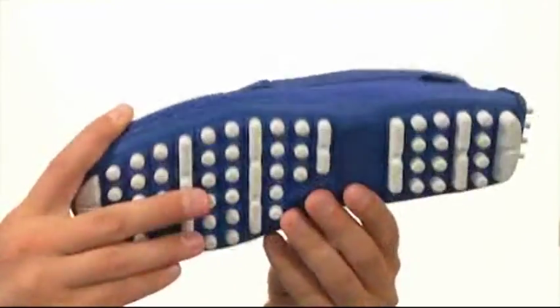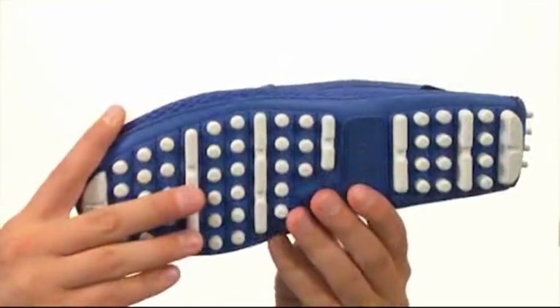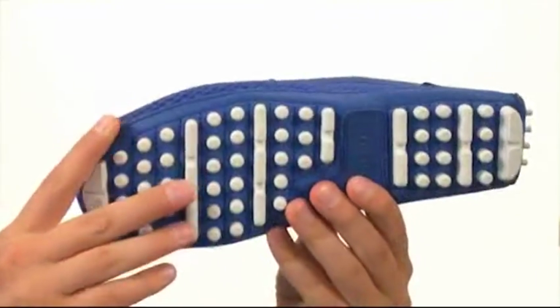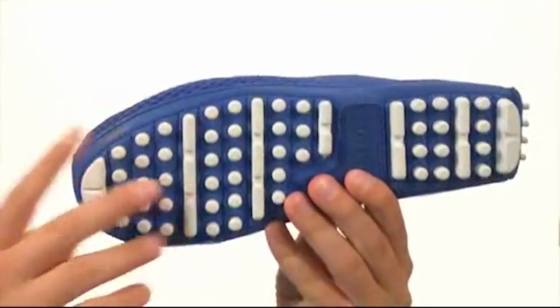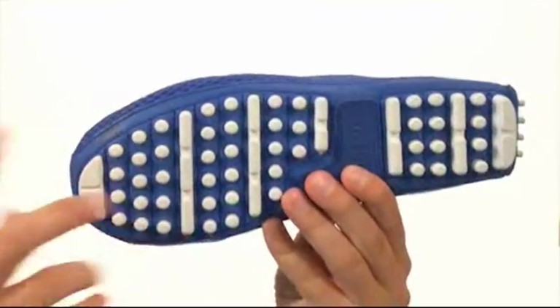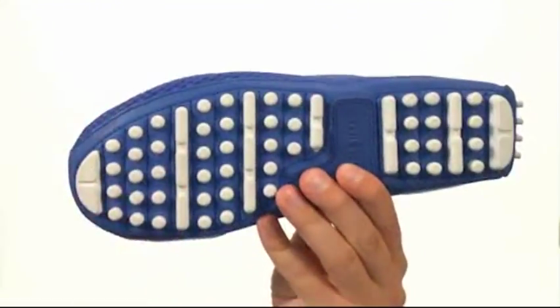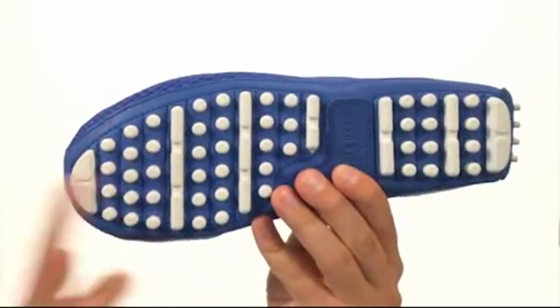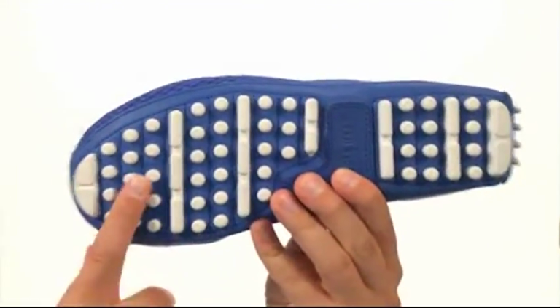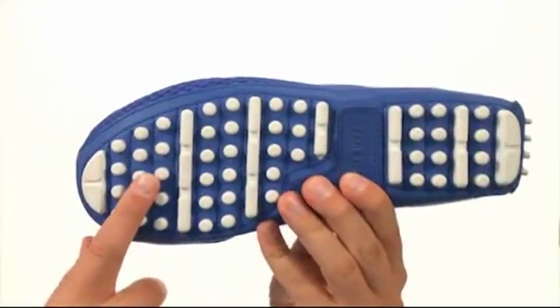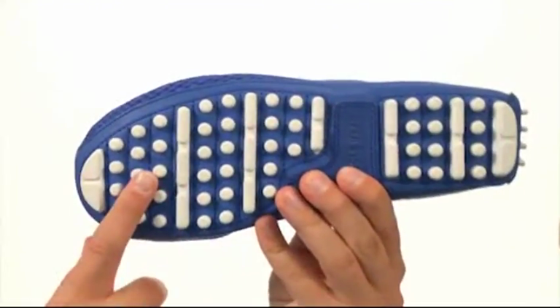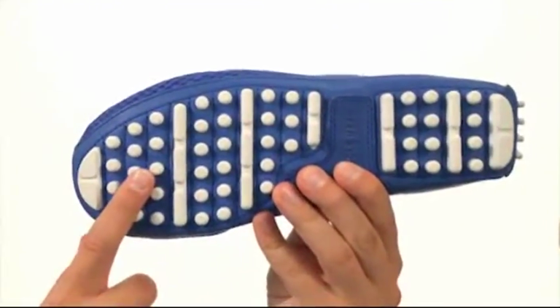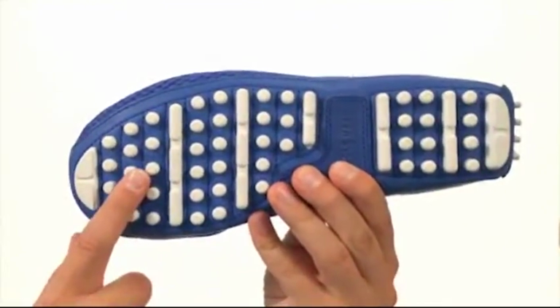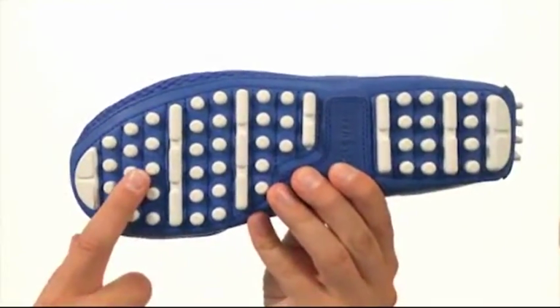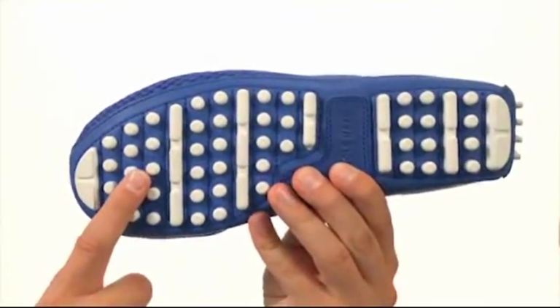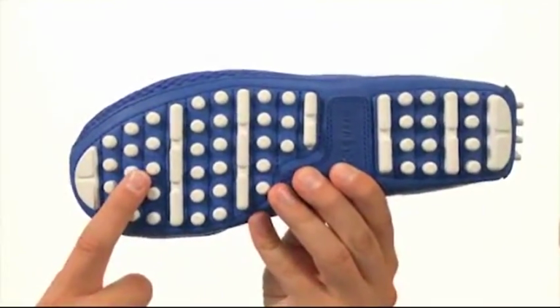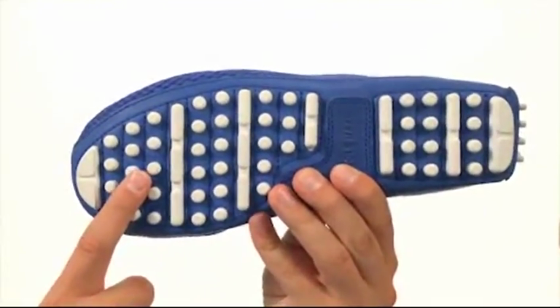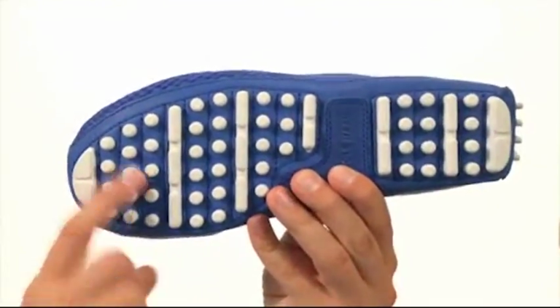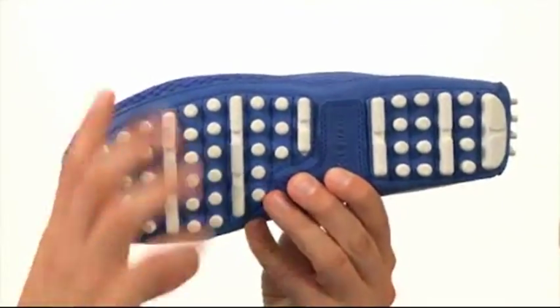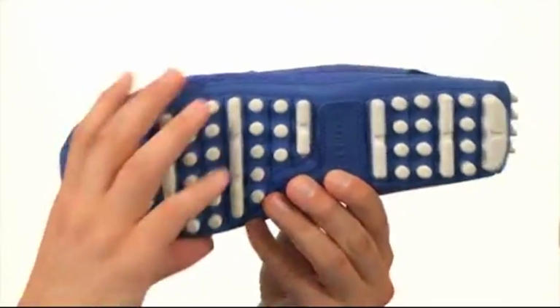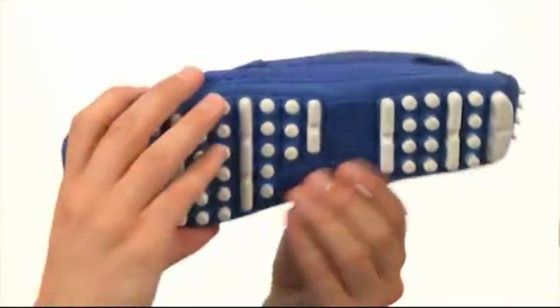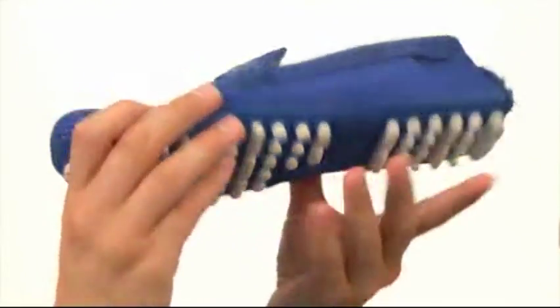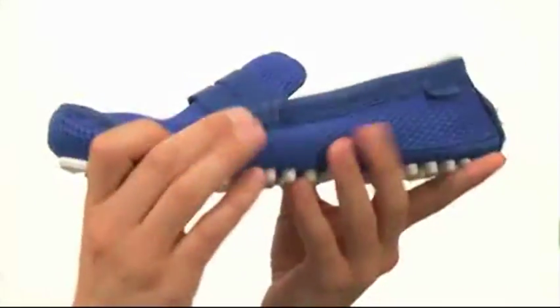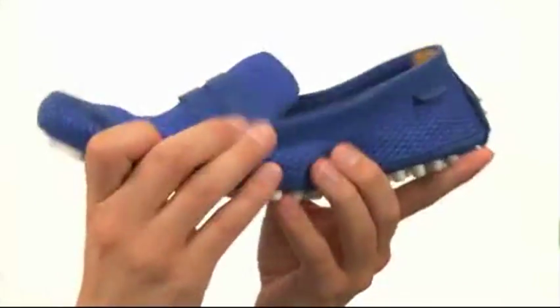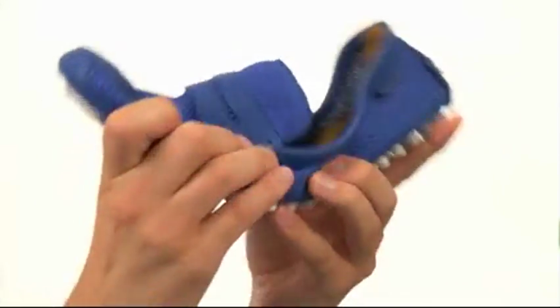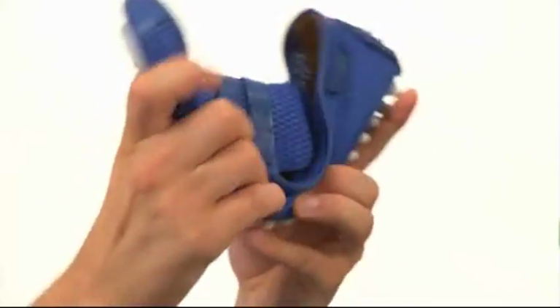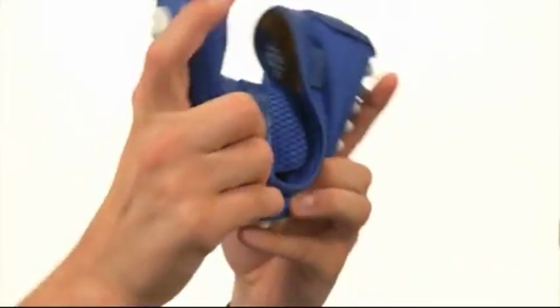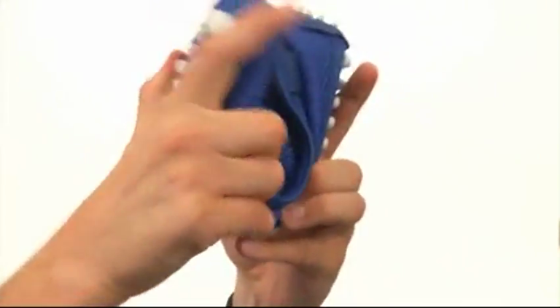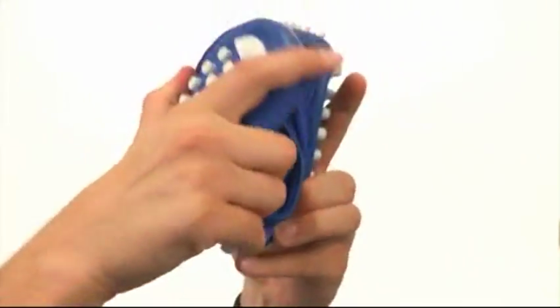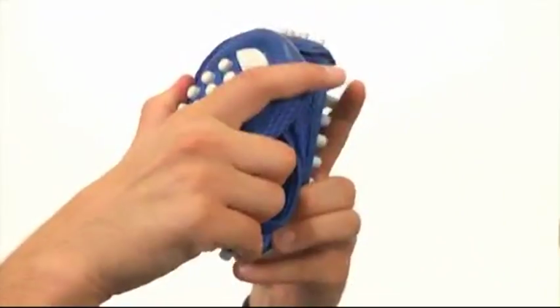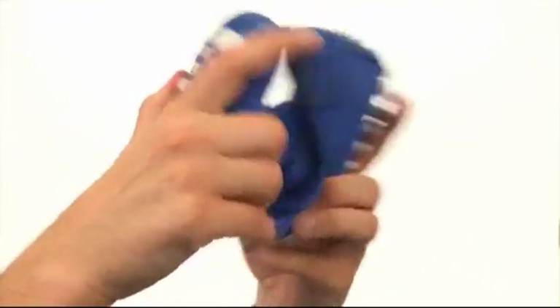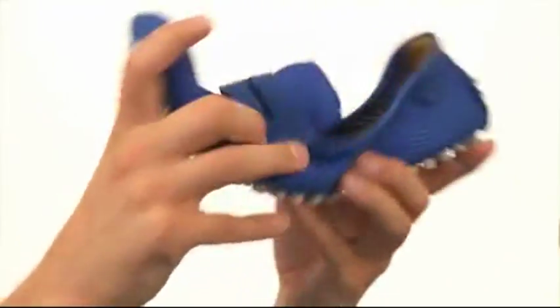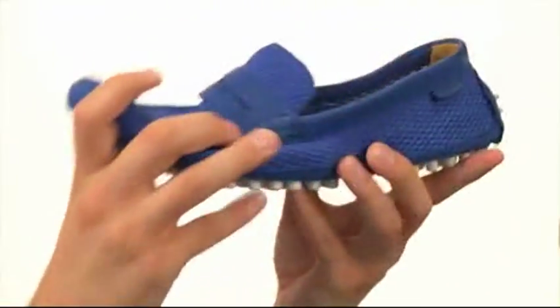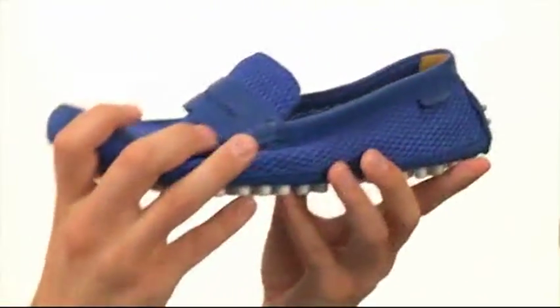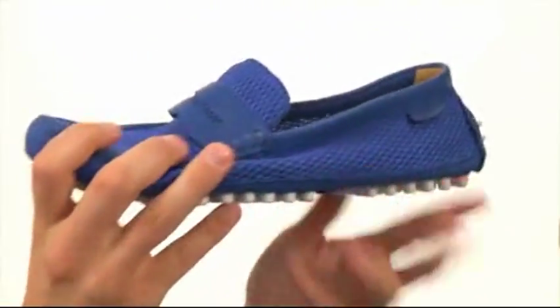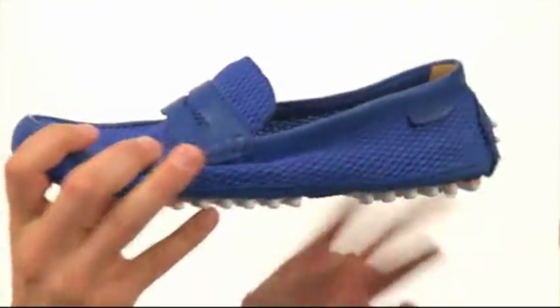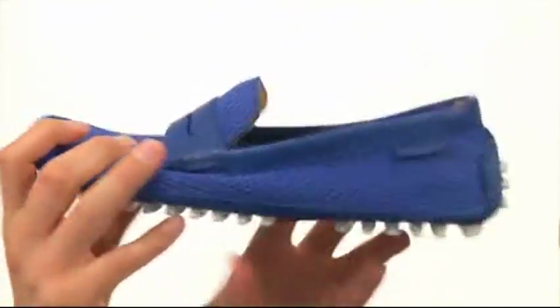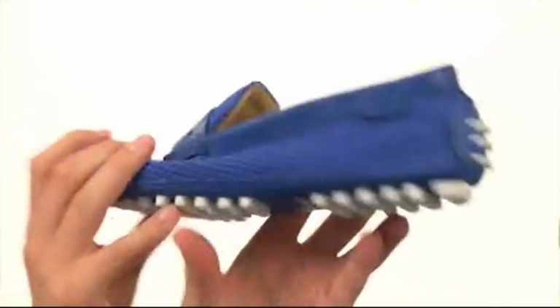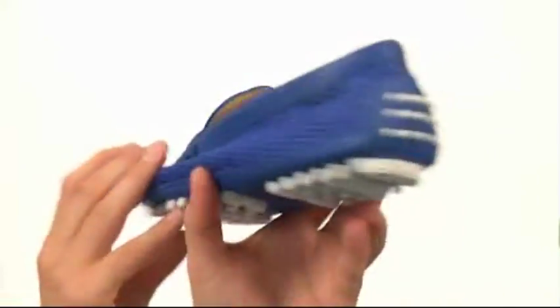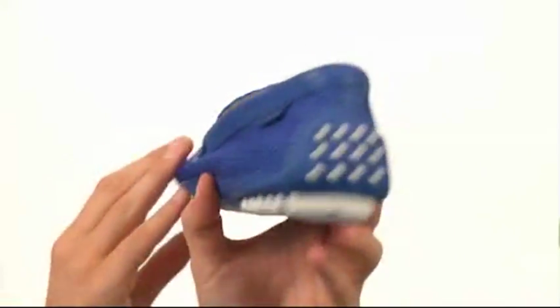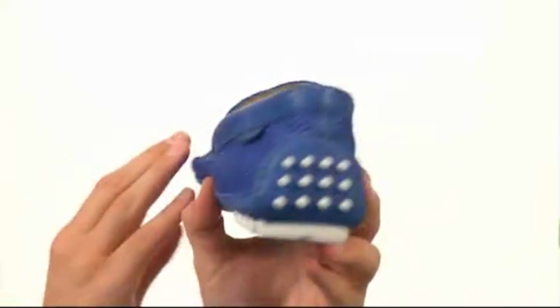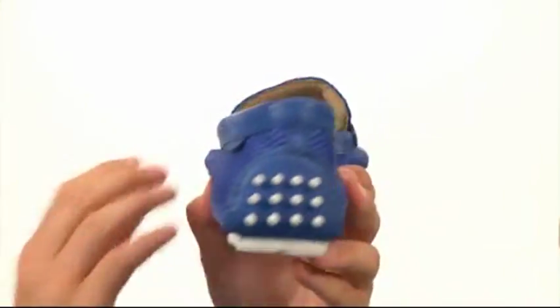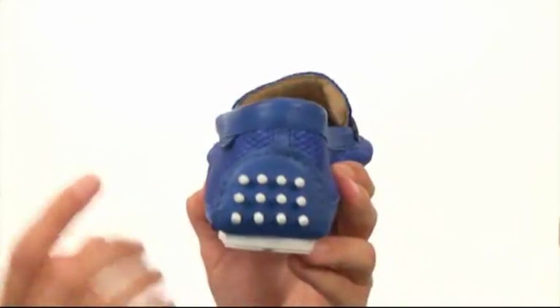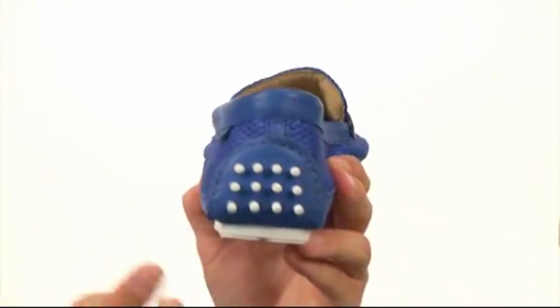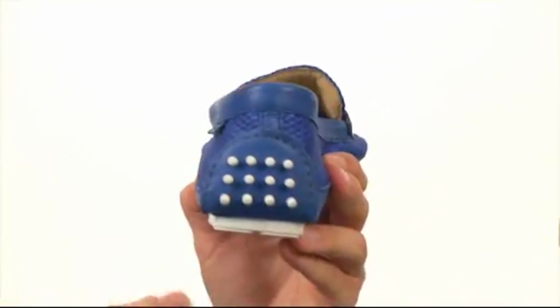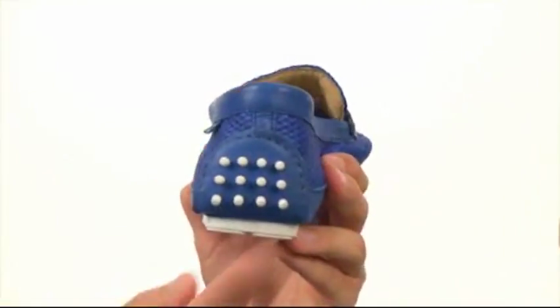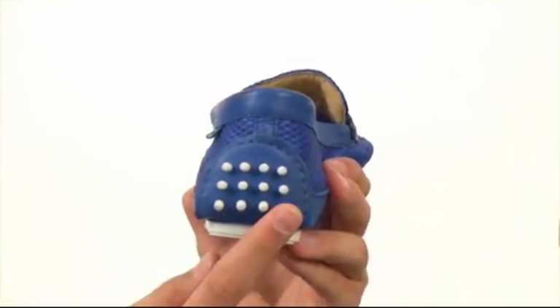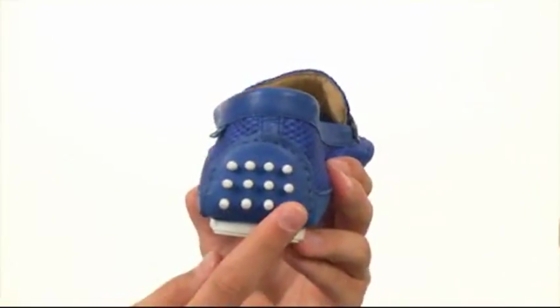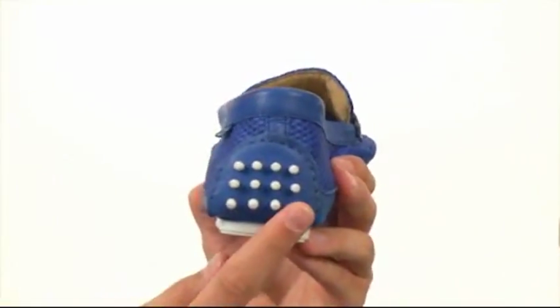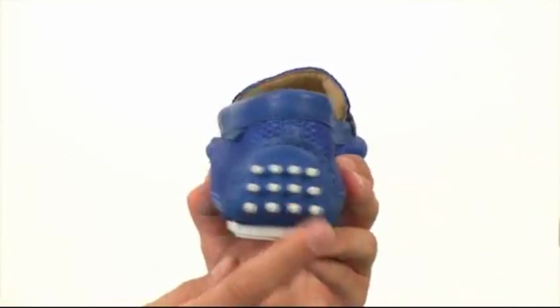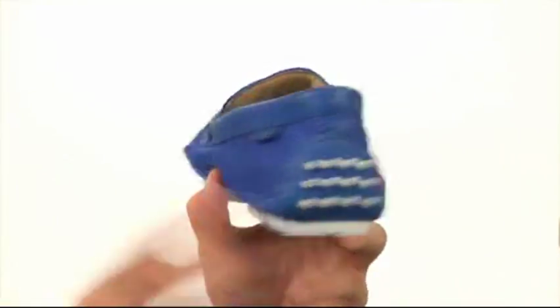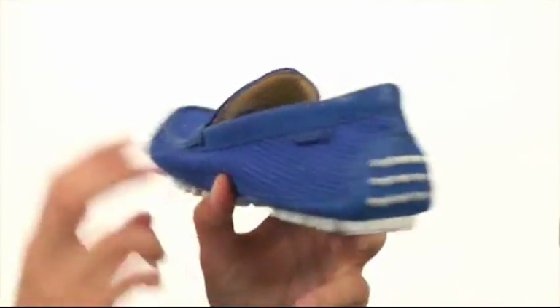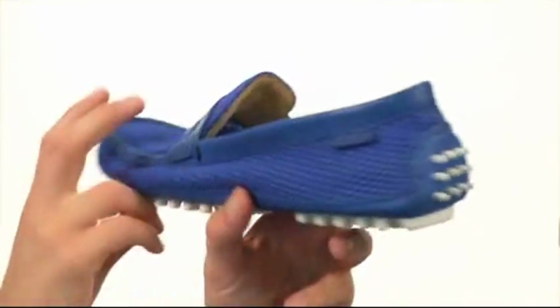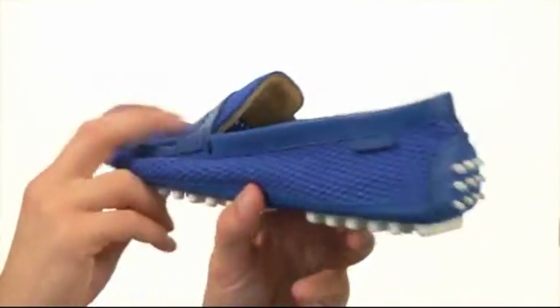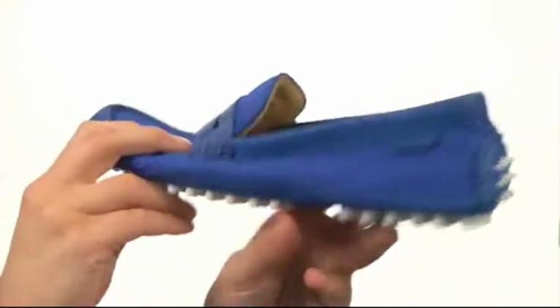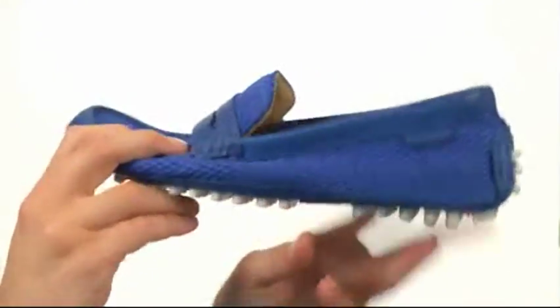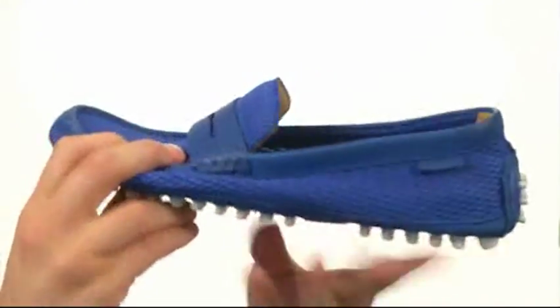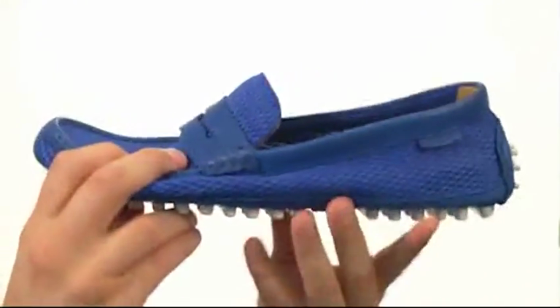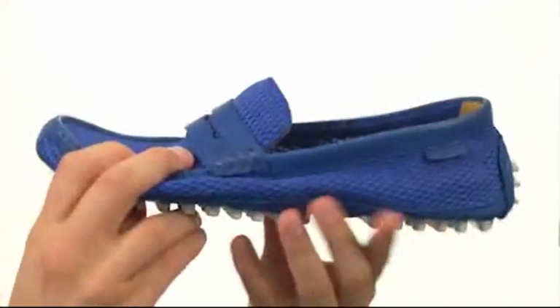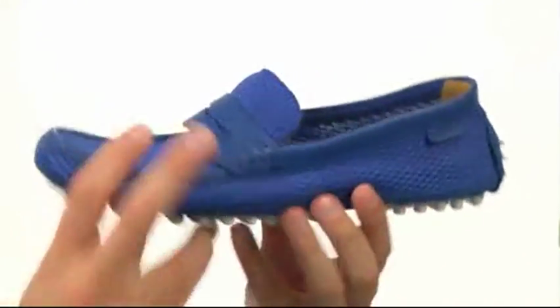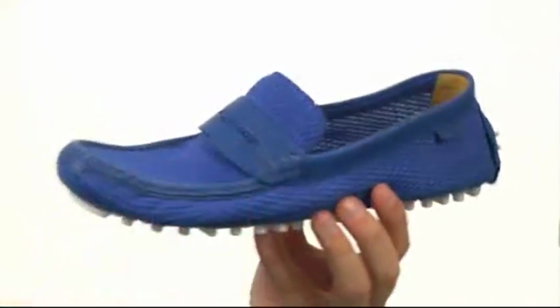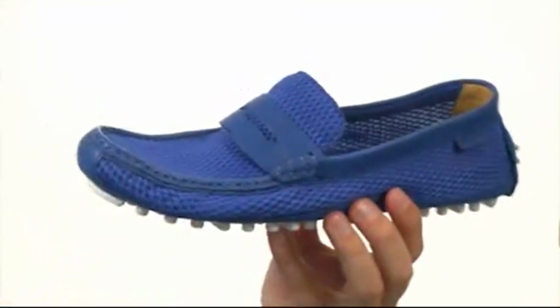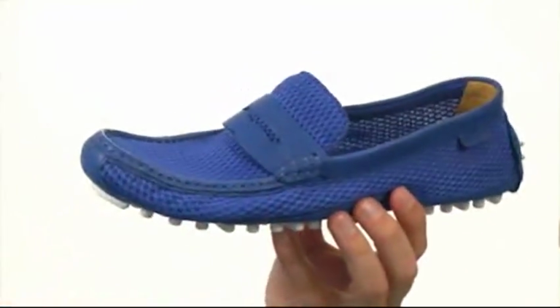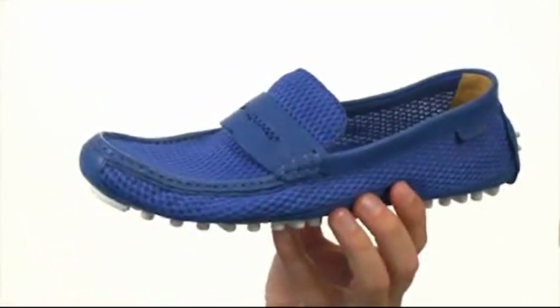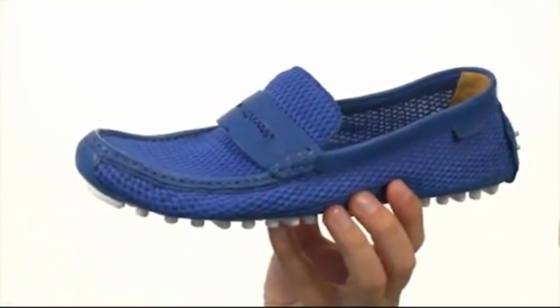Here on the bottom, we have an extremely durable rubber outsole that is very flexible, and even has a little bit of a heel protector in the back for added durability.